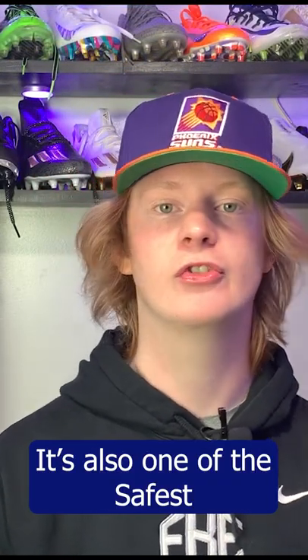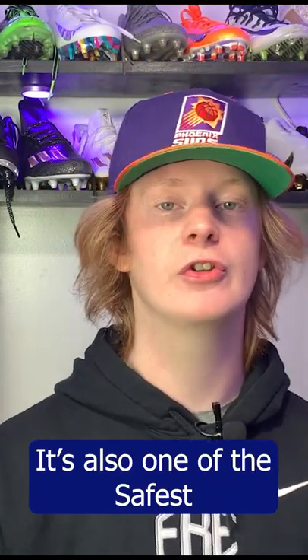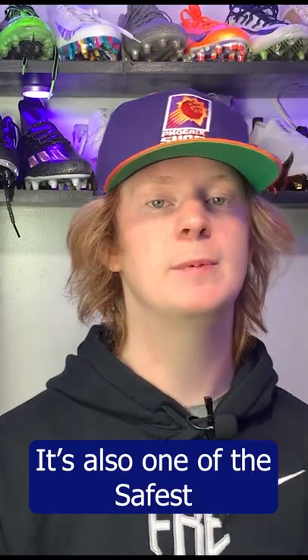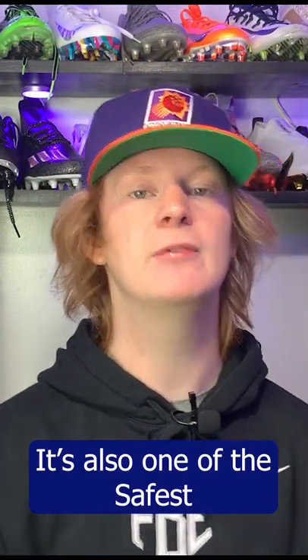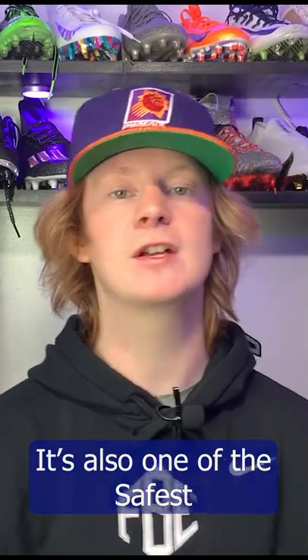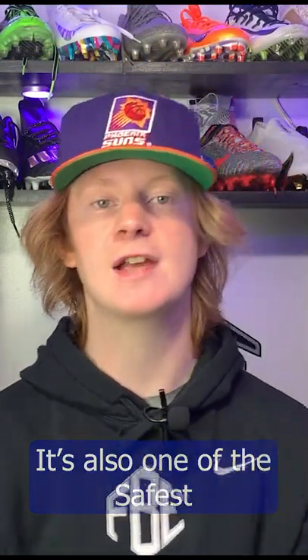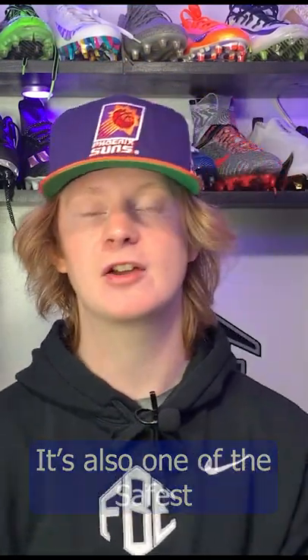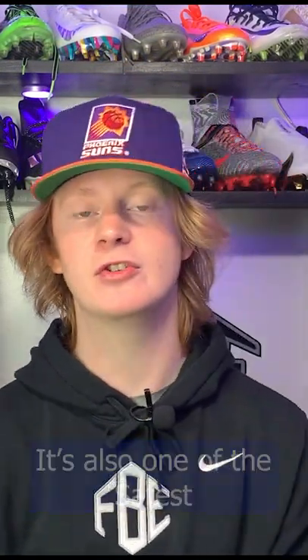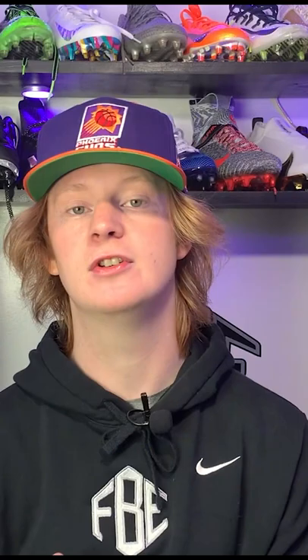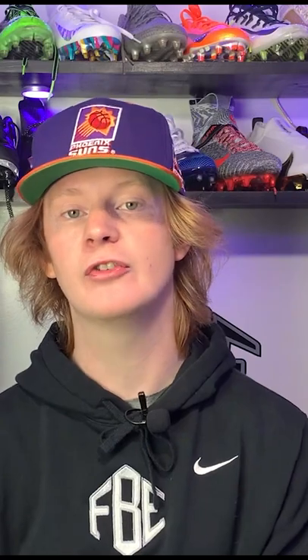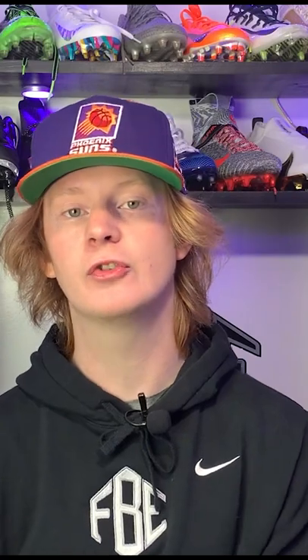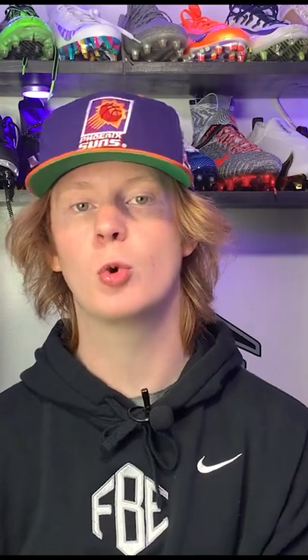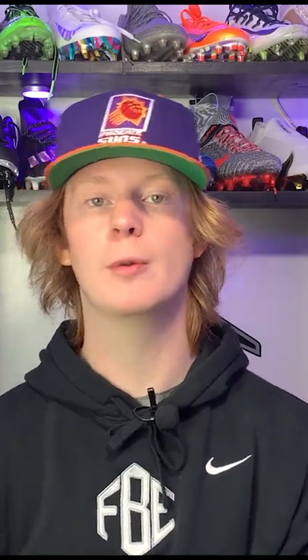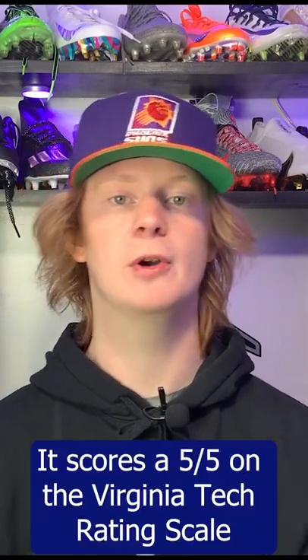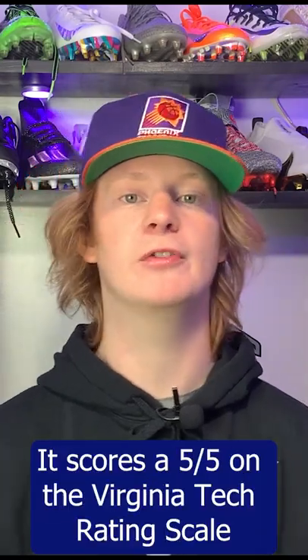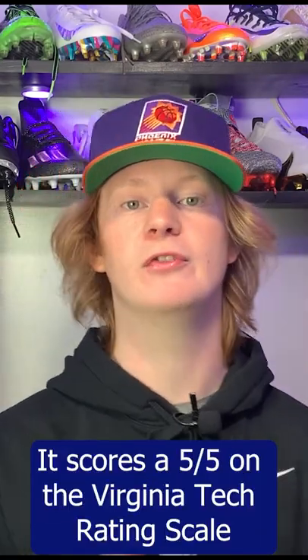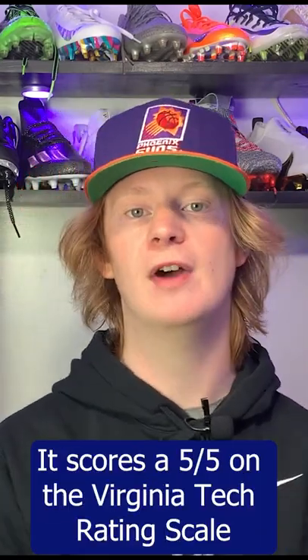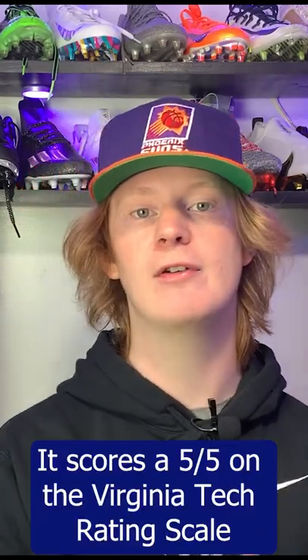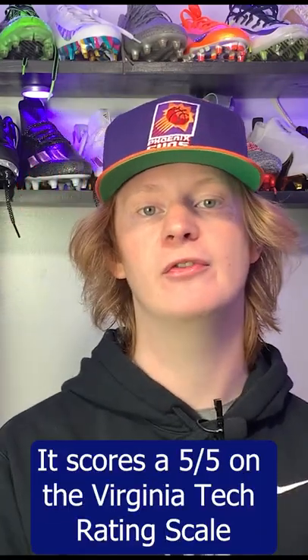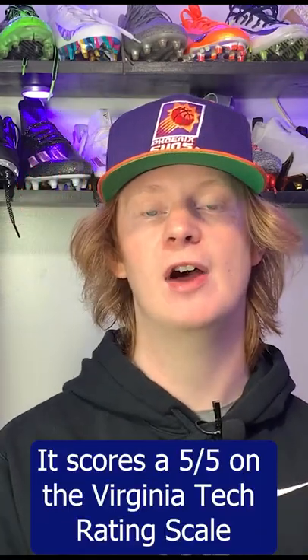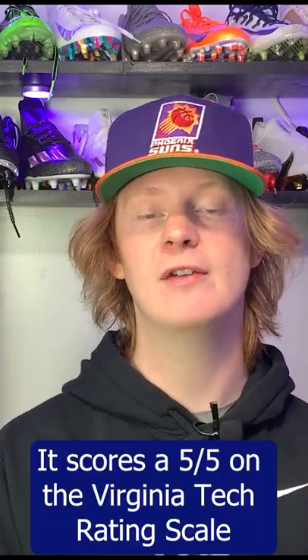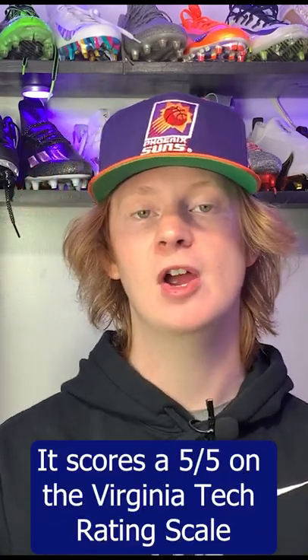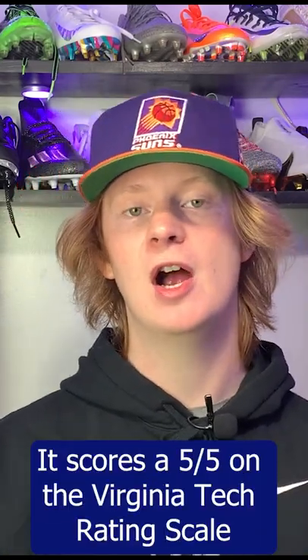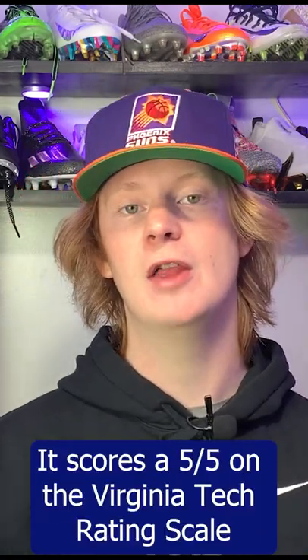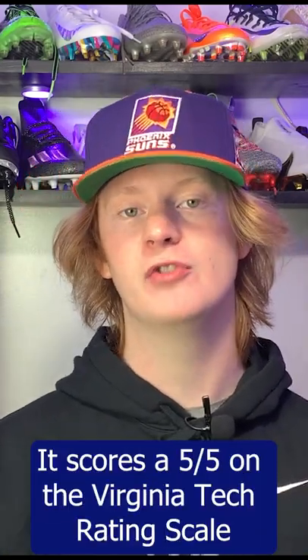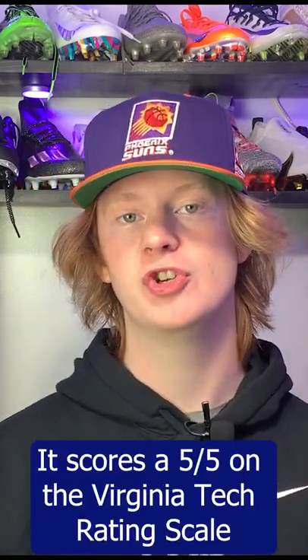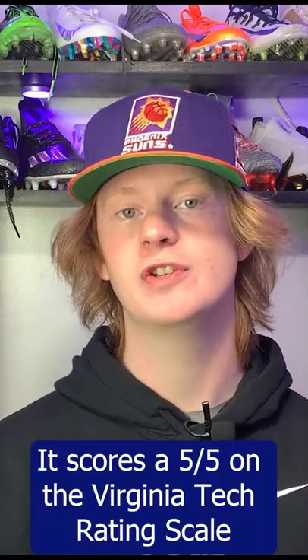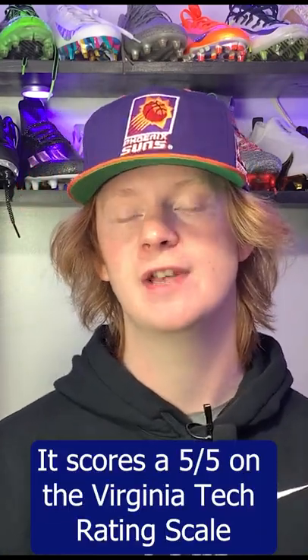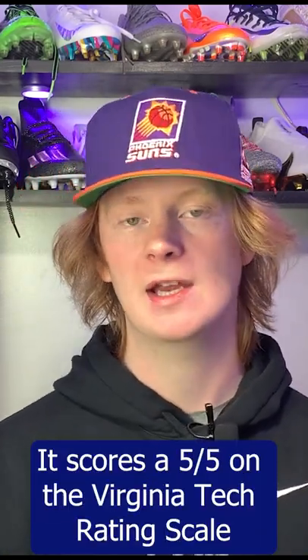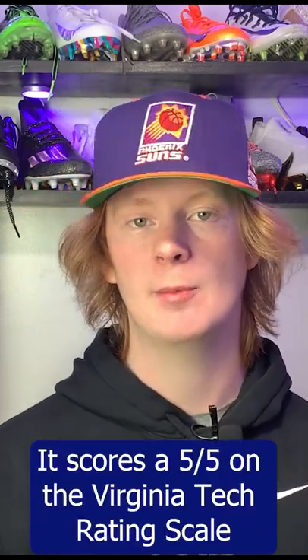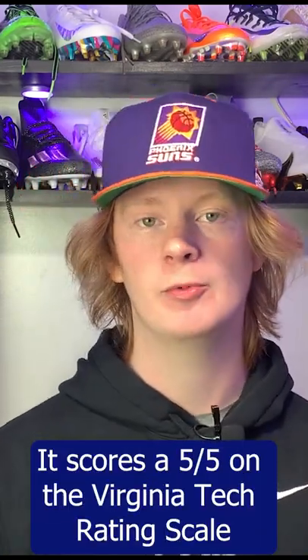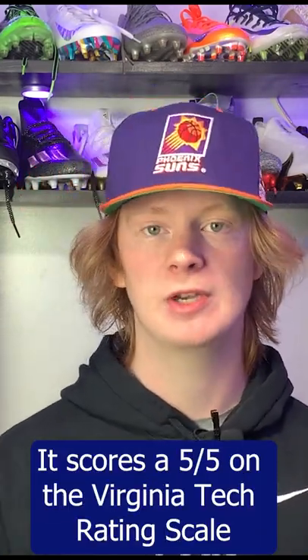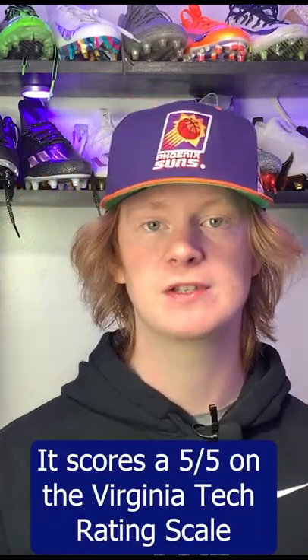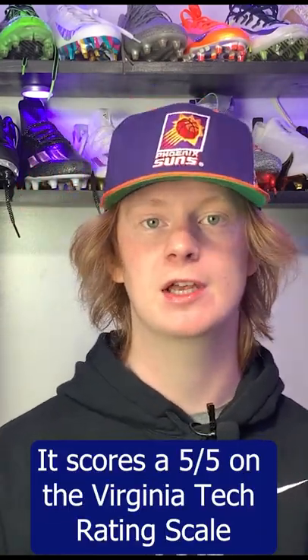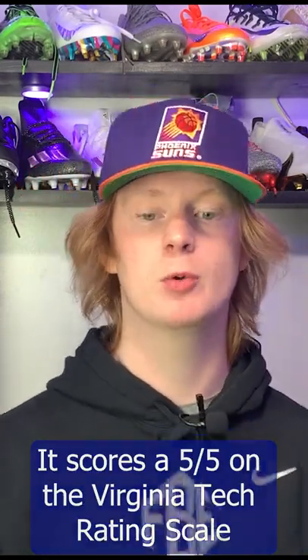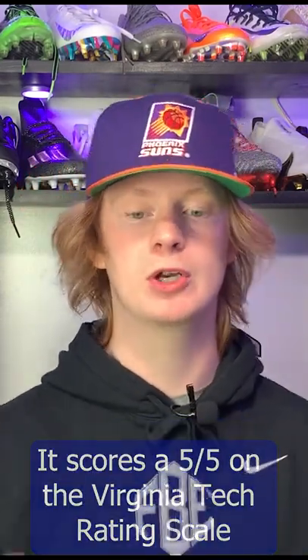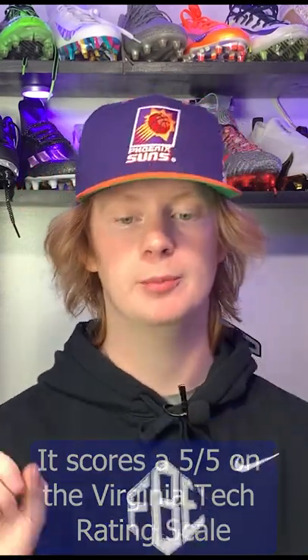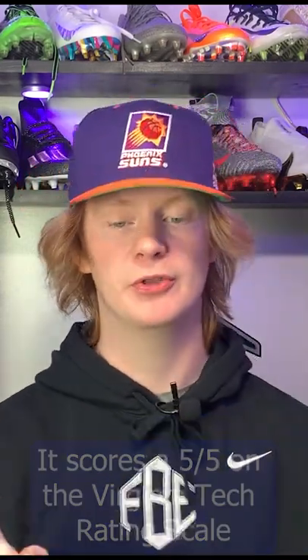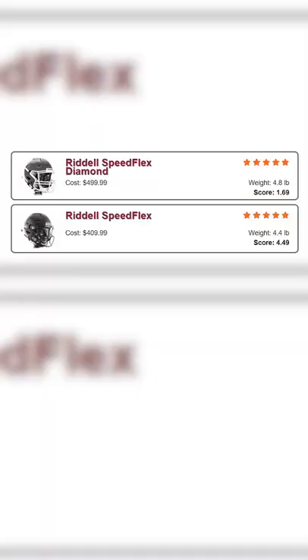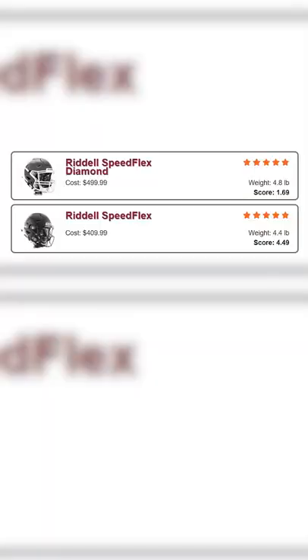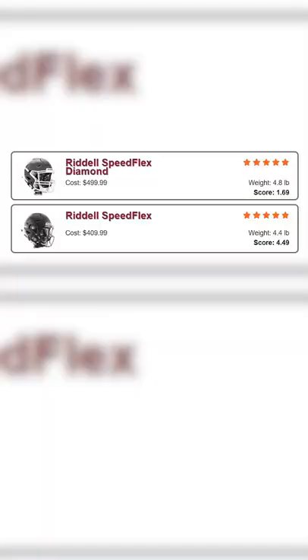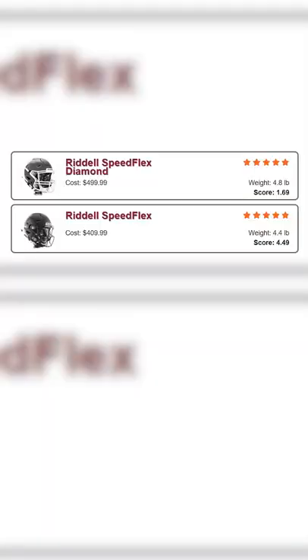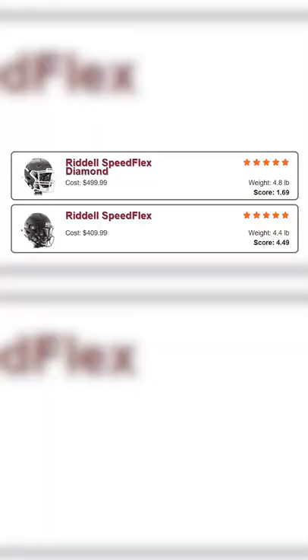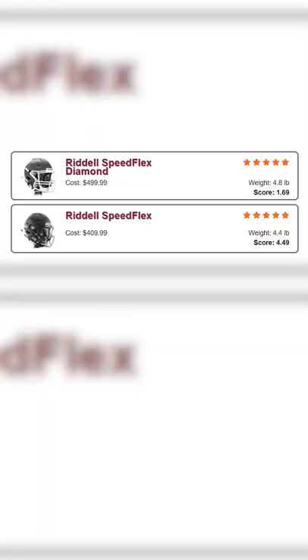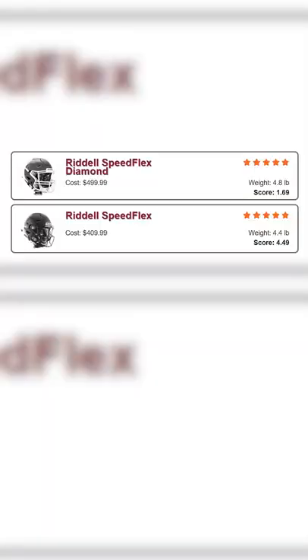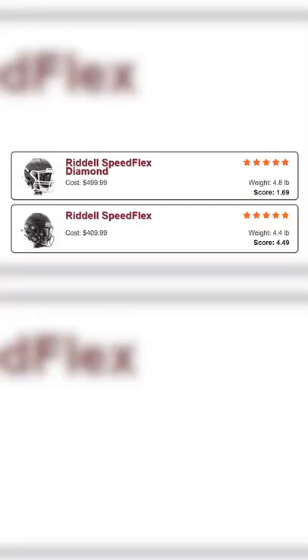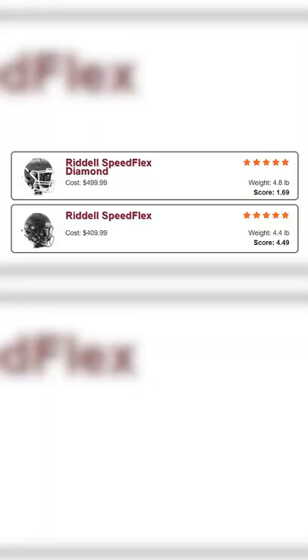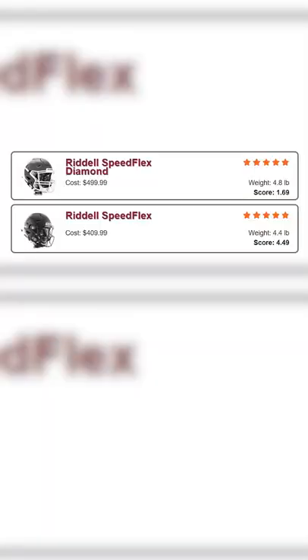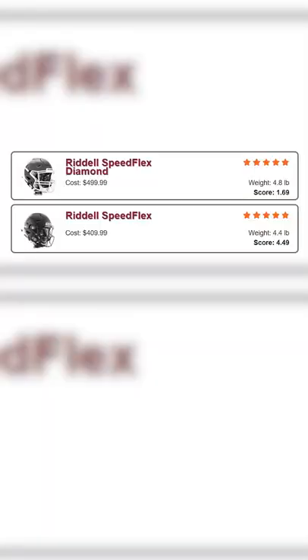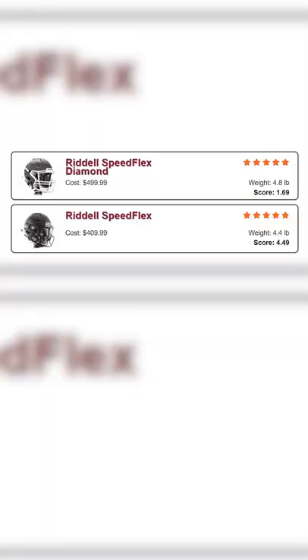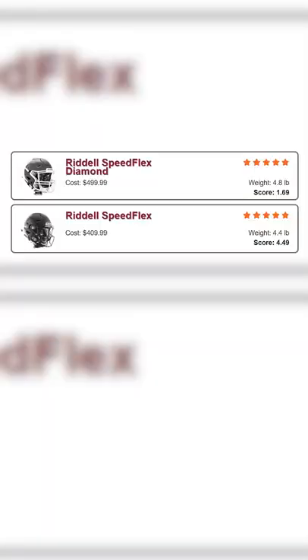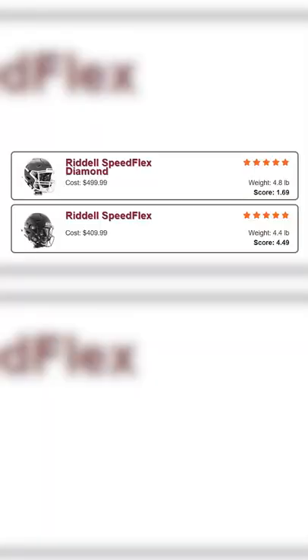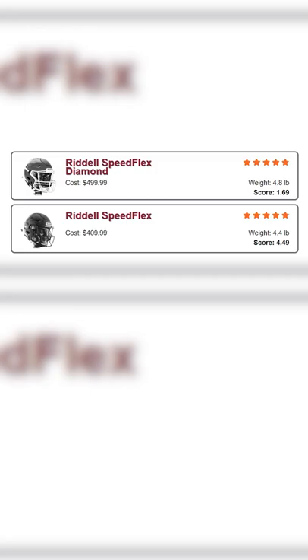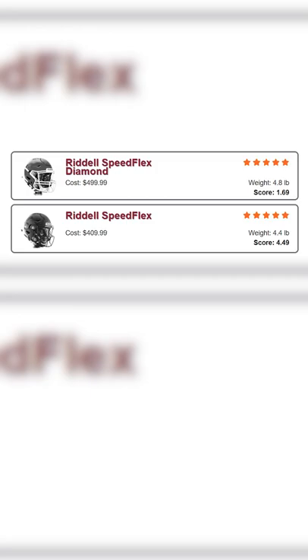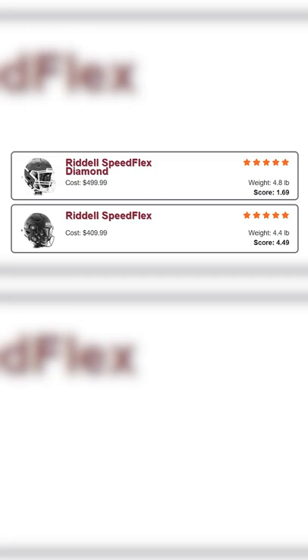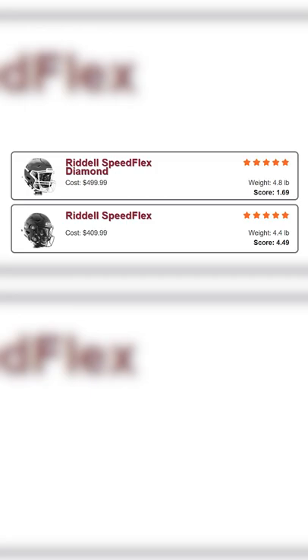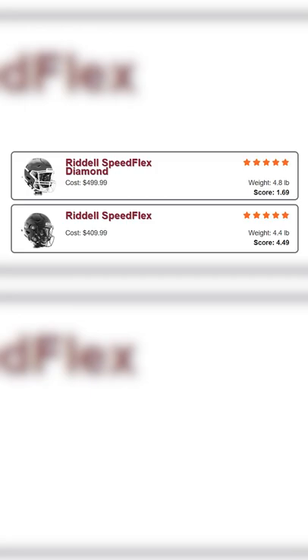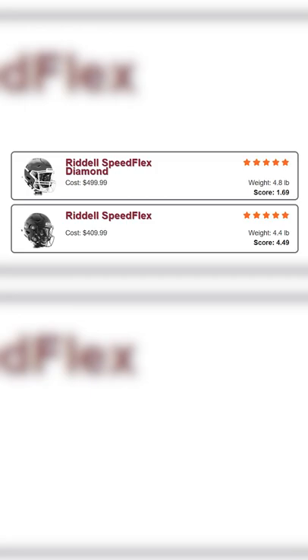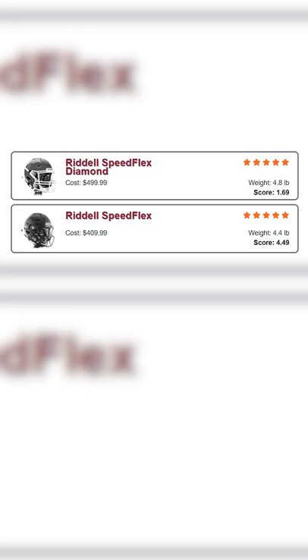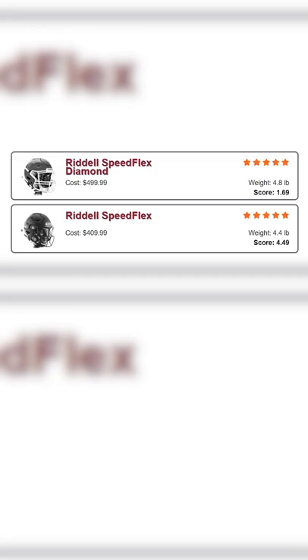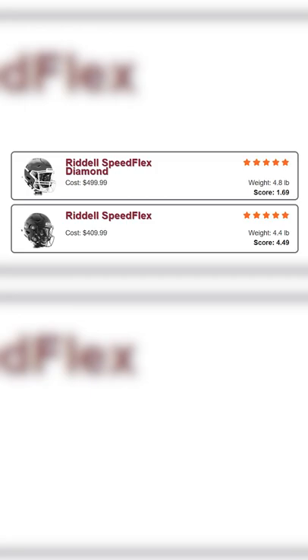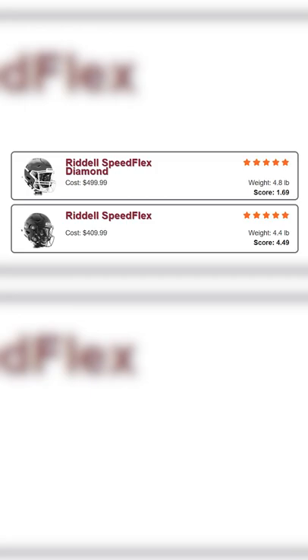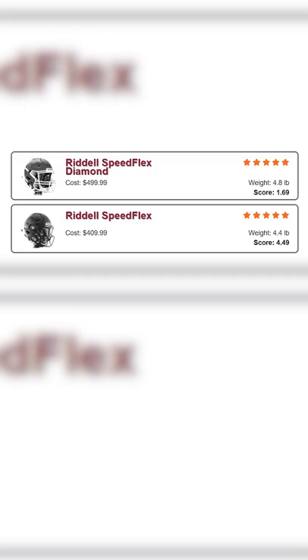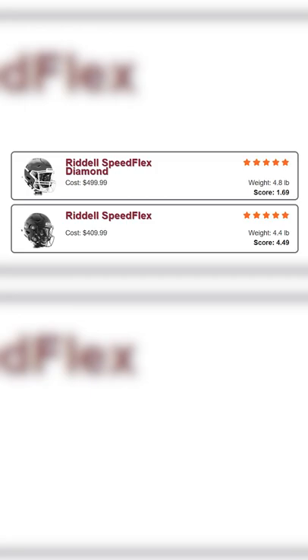The Speedflex scores a perfect five out of five on the Virginia Tech Helmet Rating Scale — we'll put the rating on screen for you. It's a really, really good football helmet.